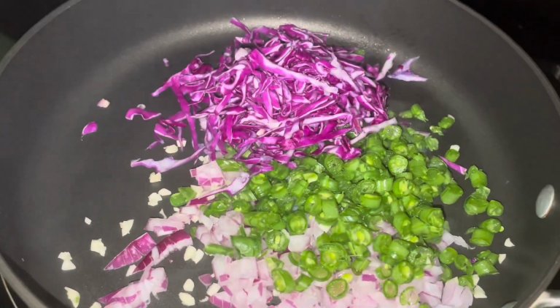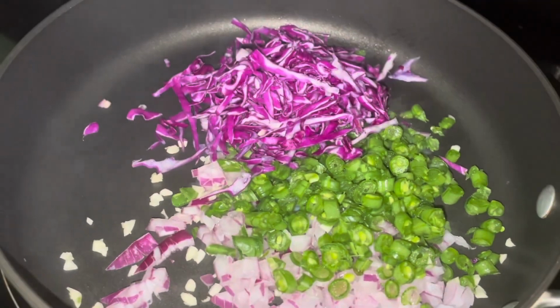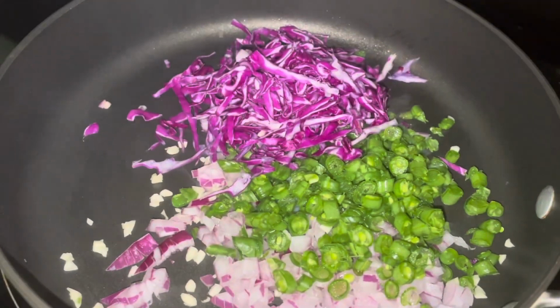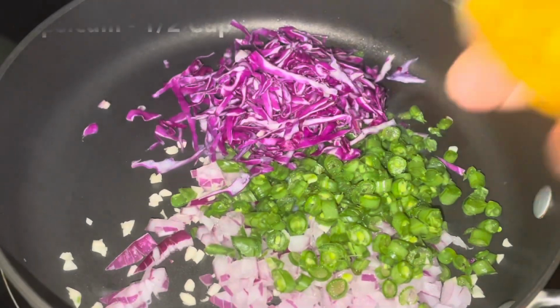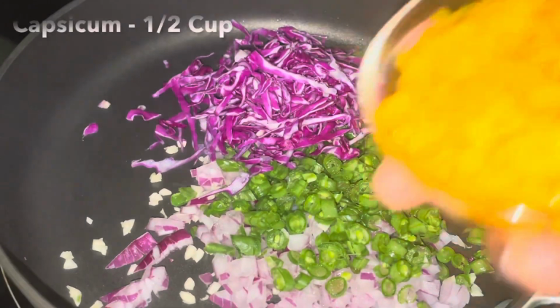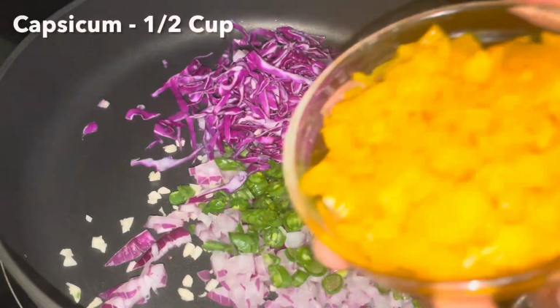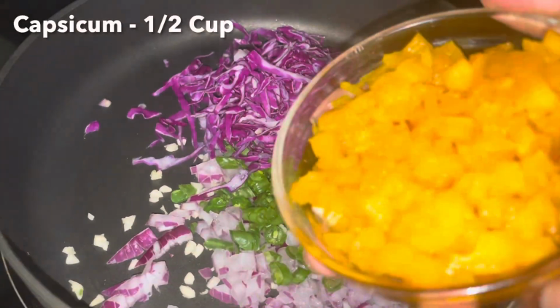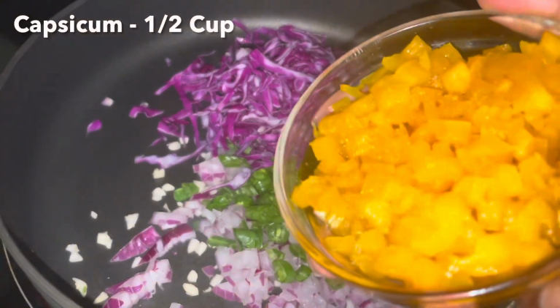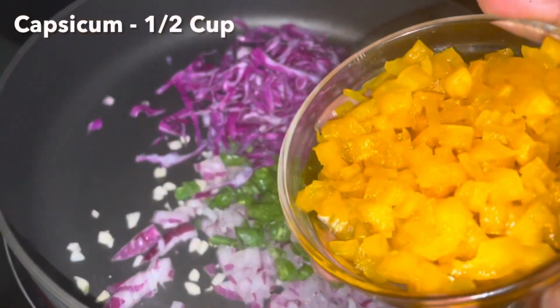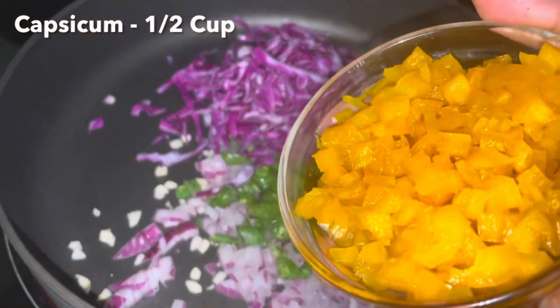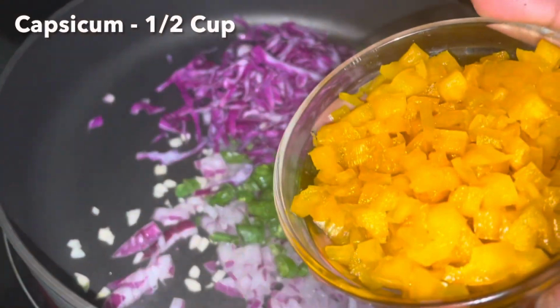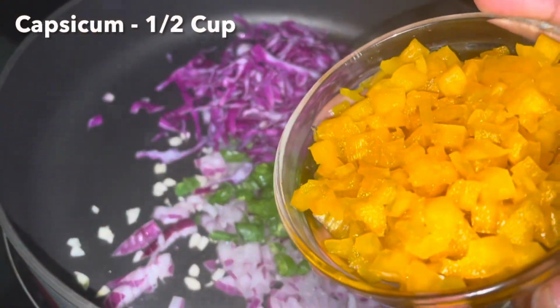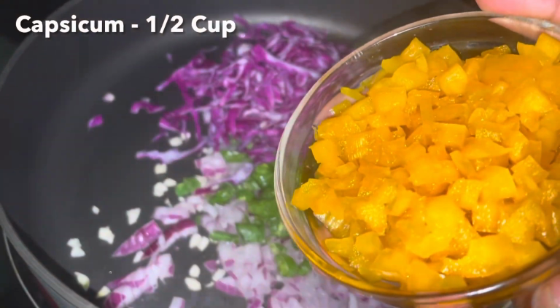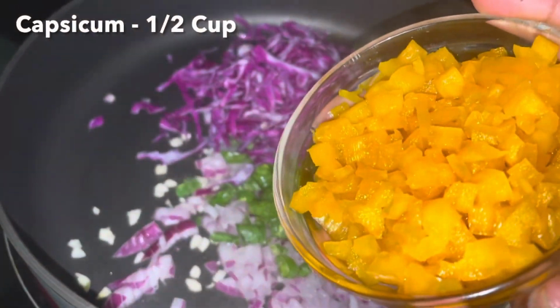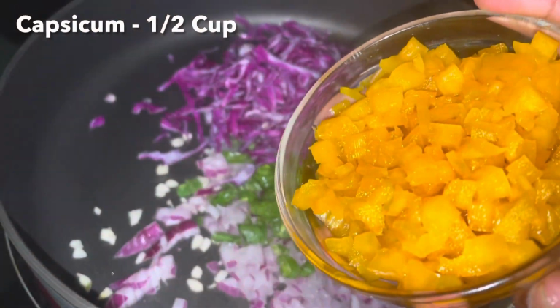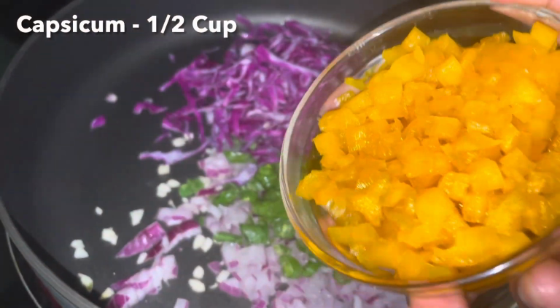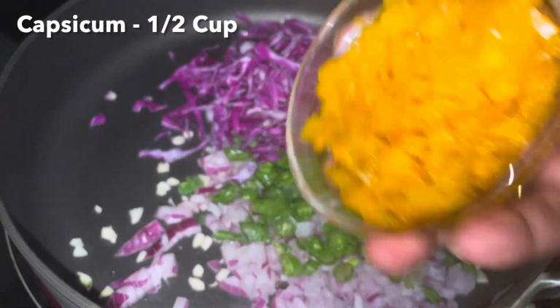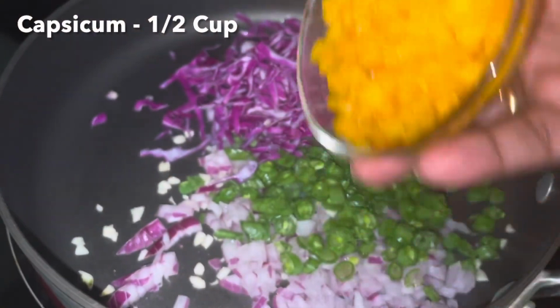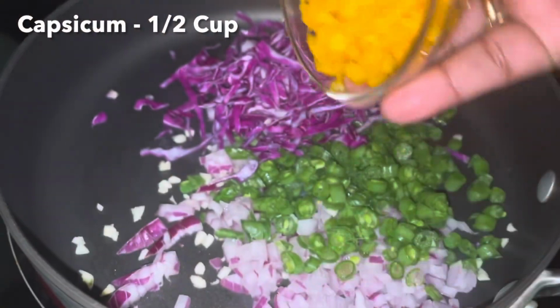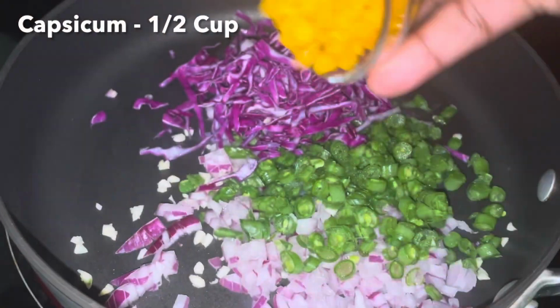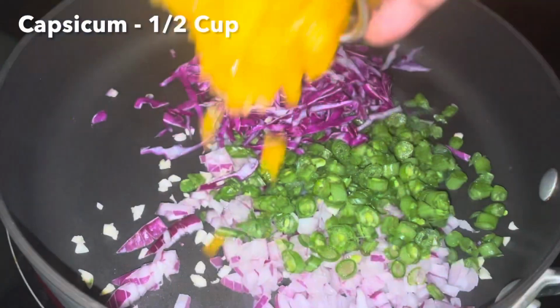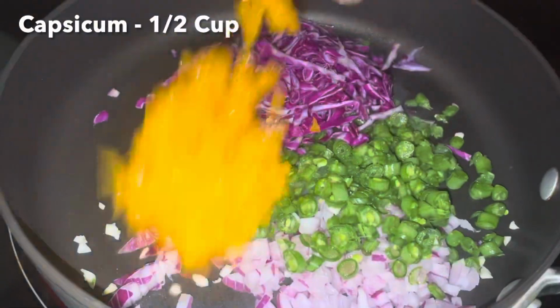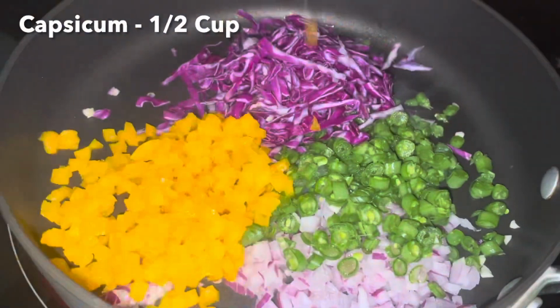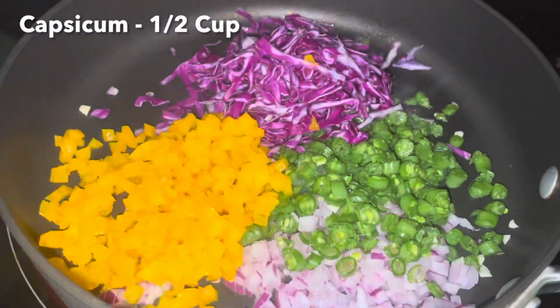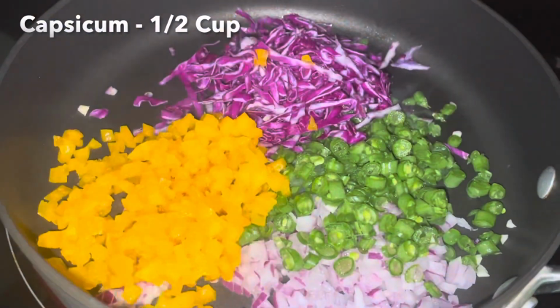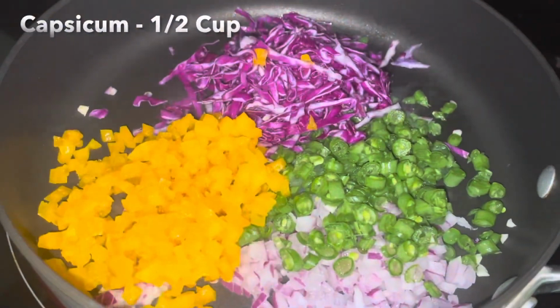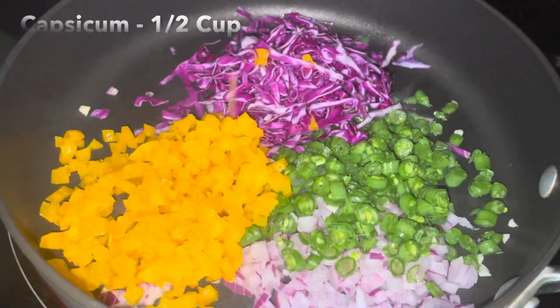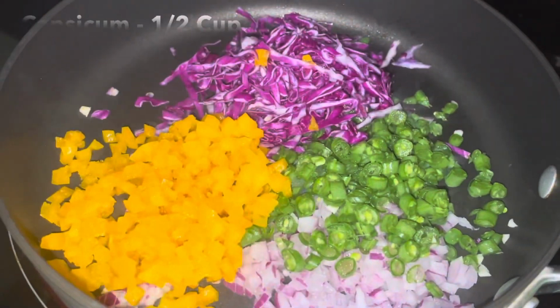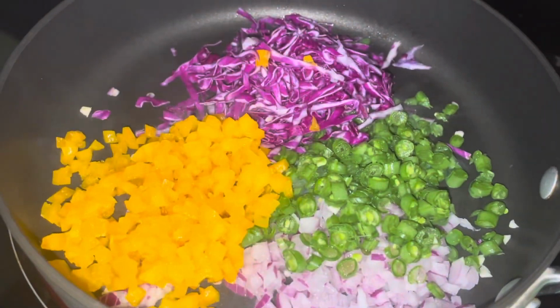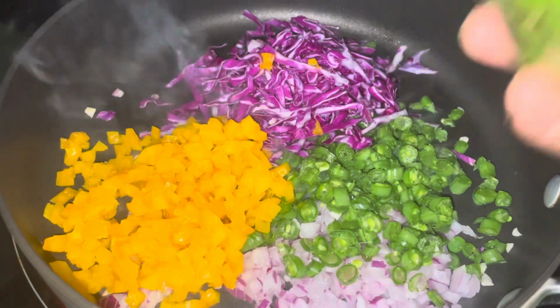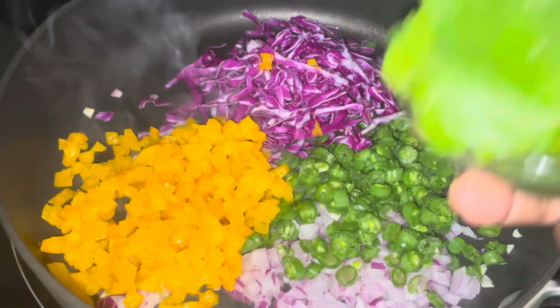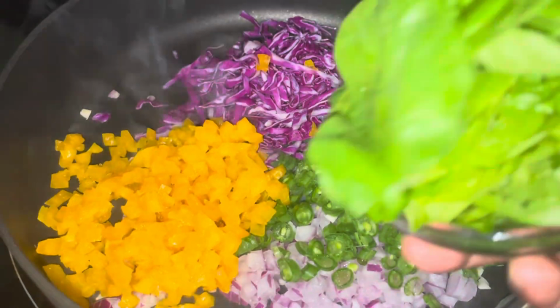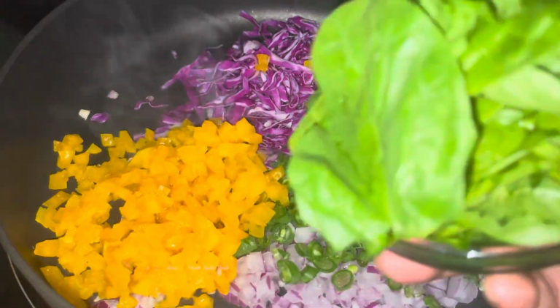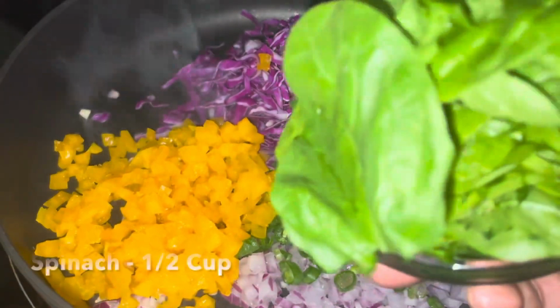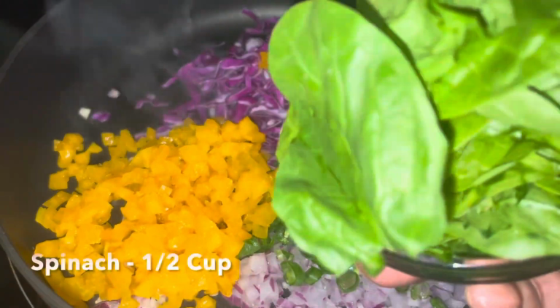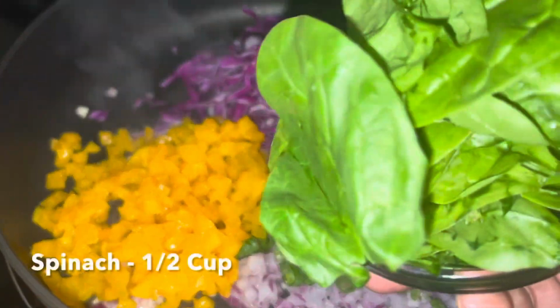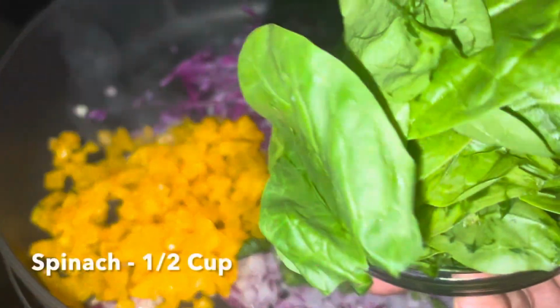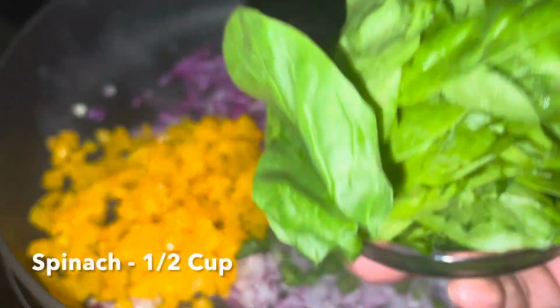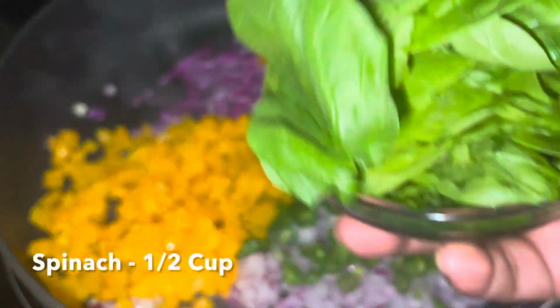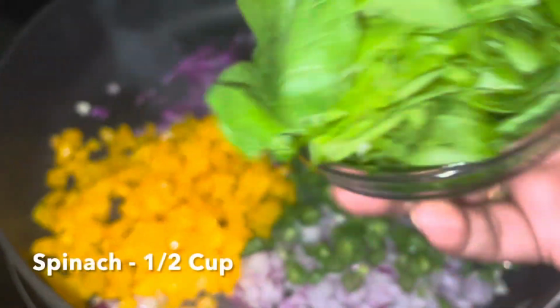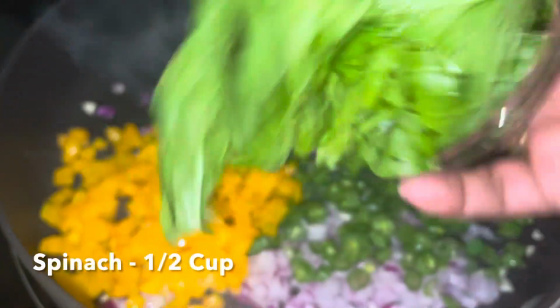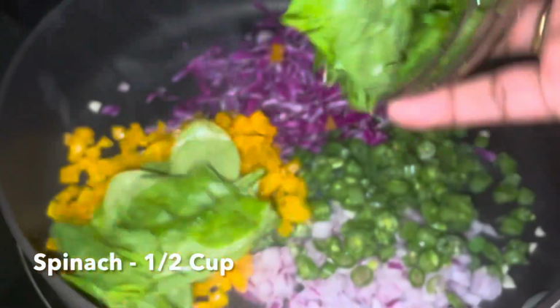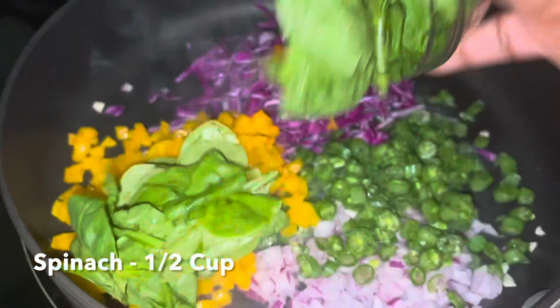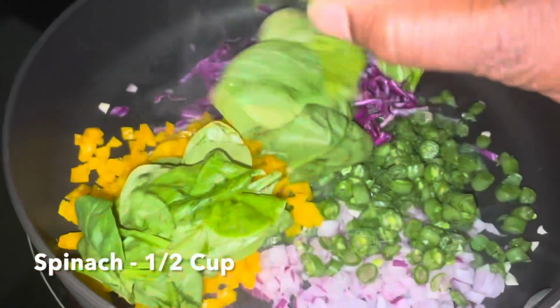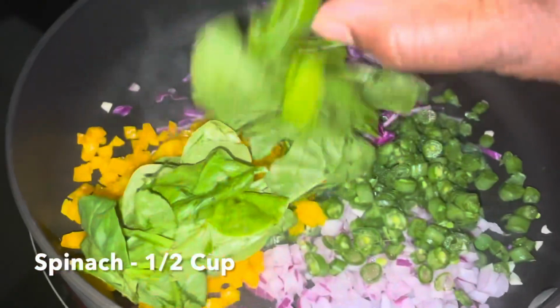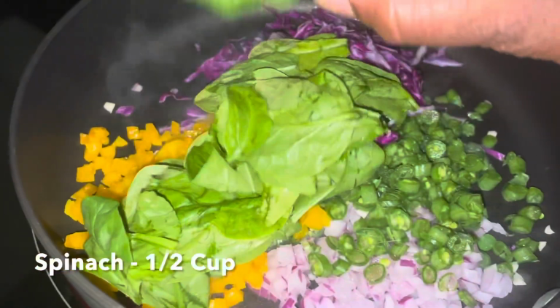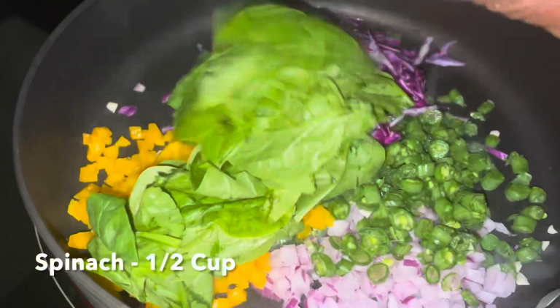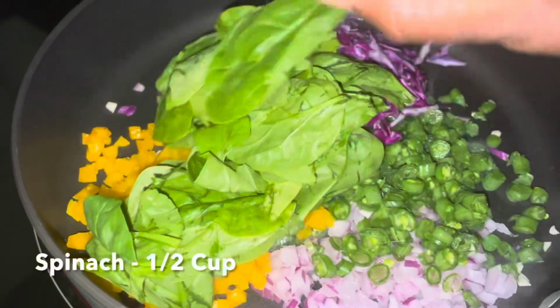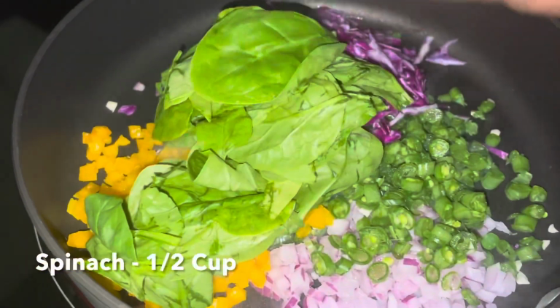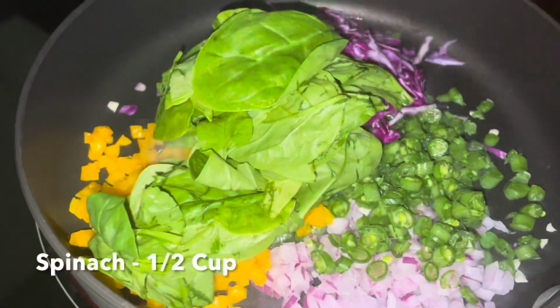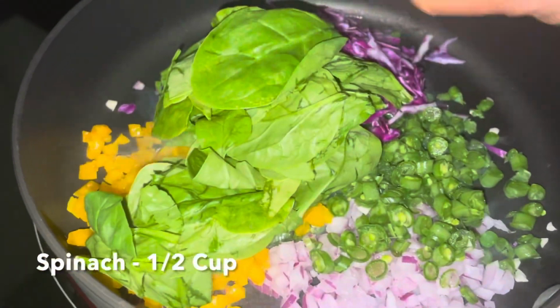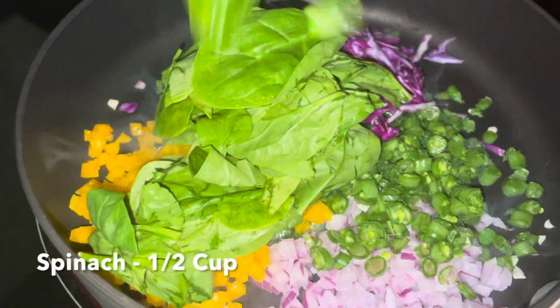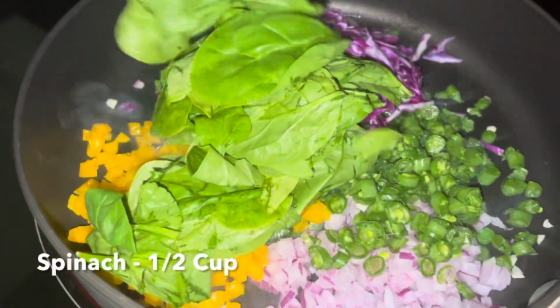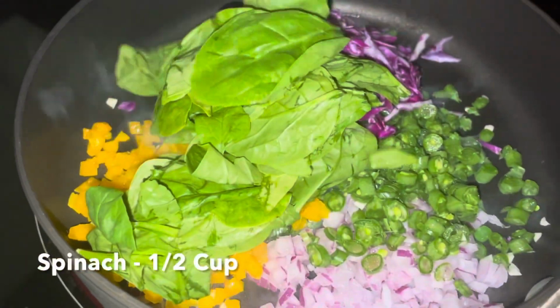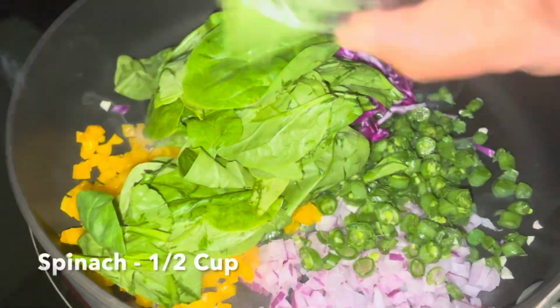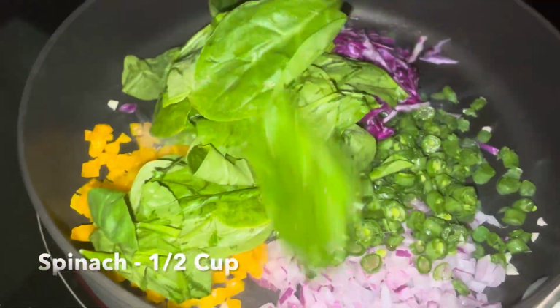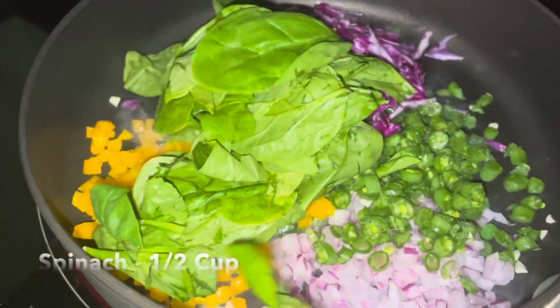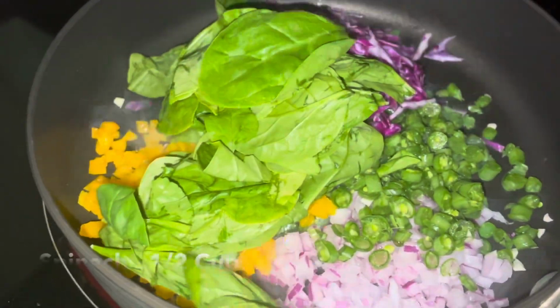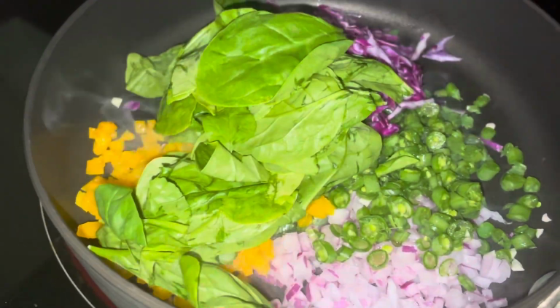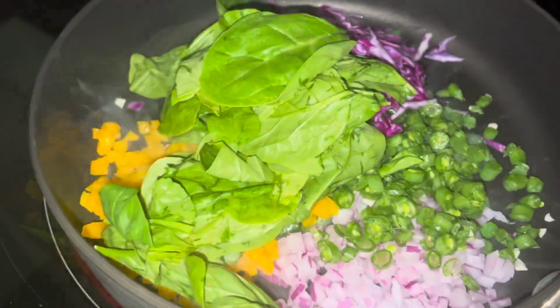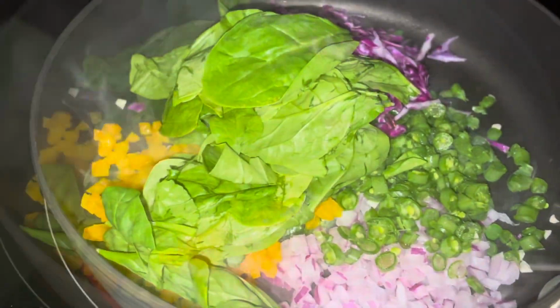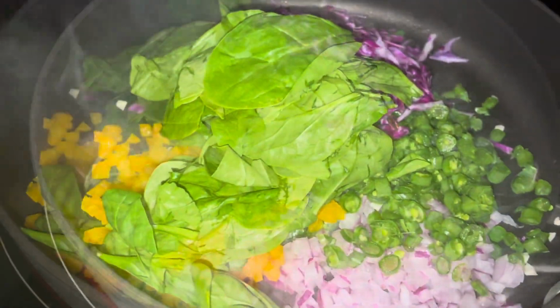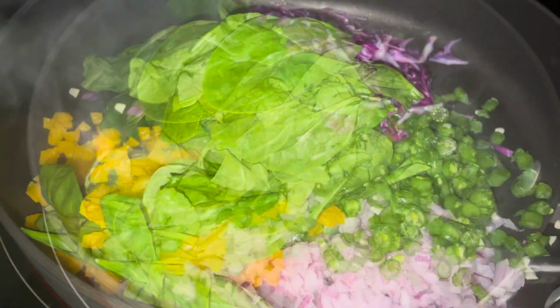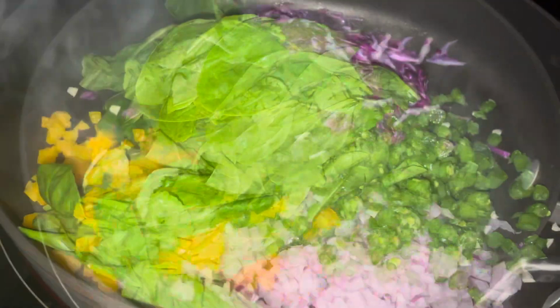We also add spinach. All of this is done.